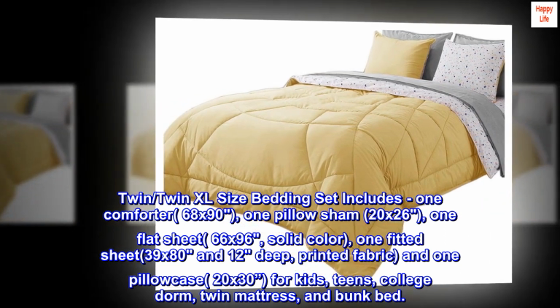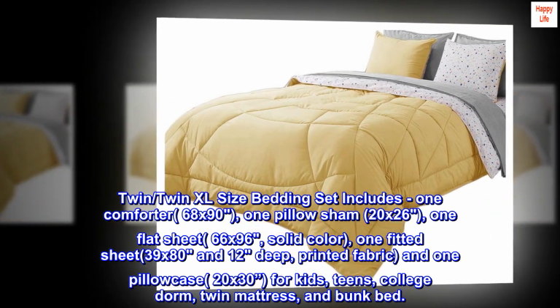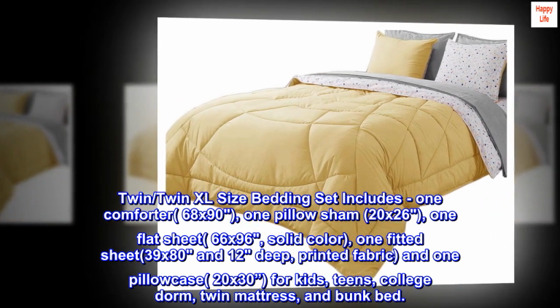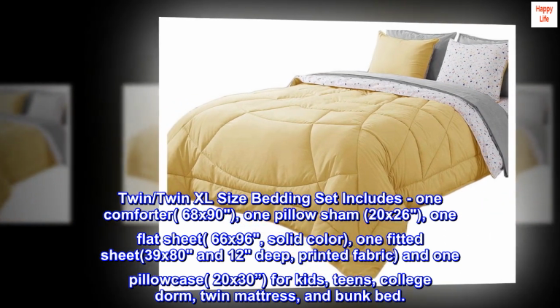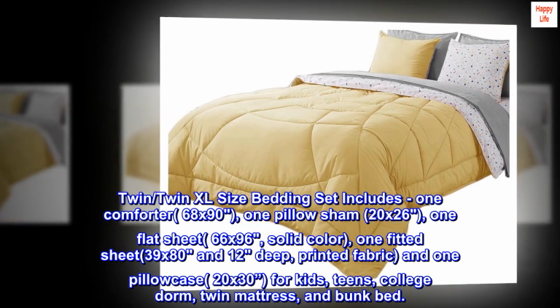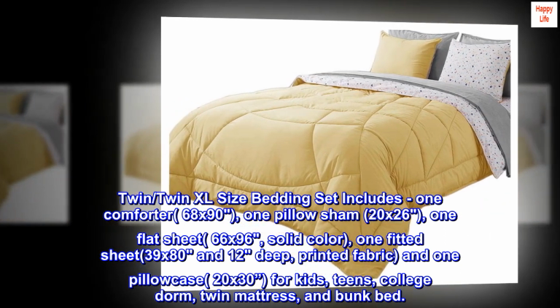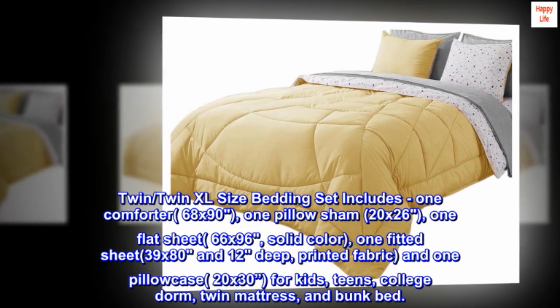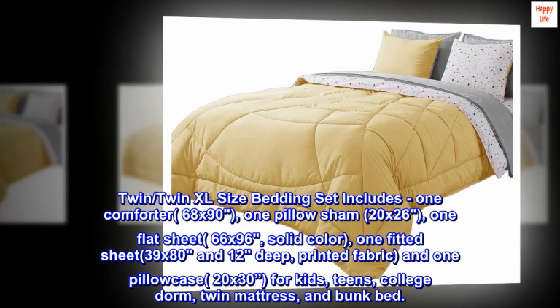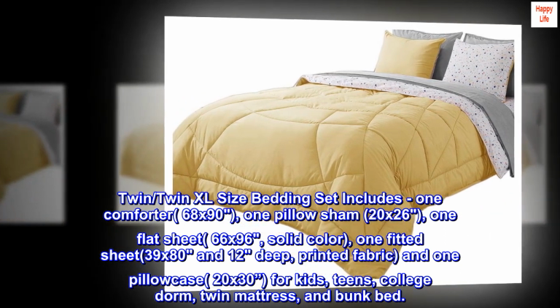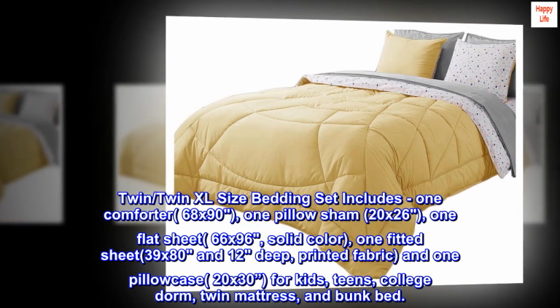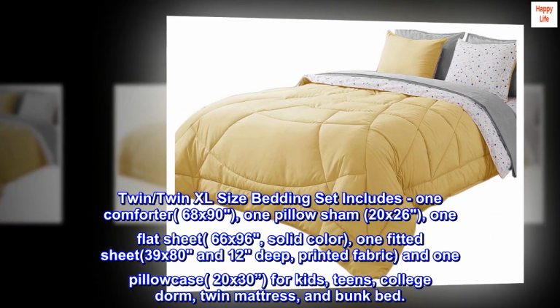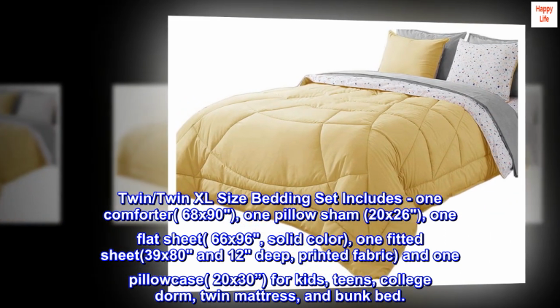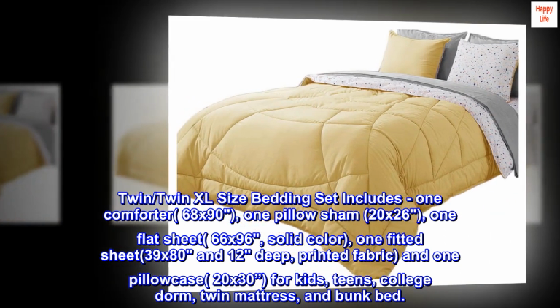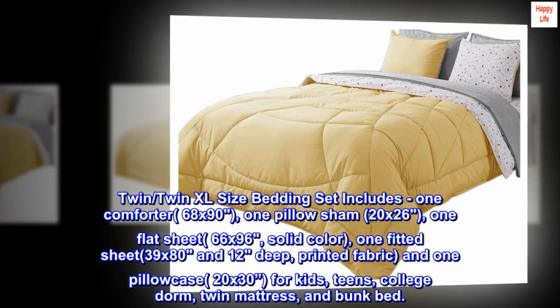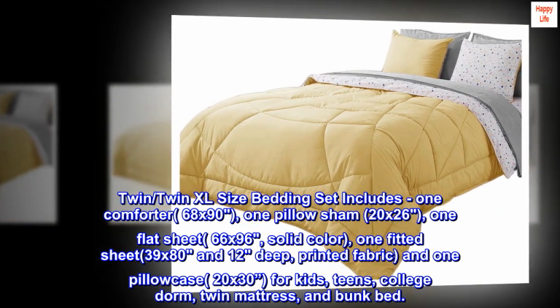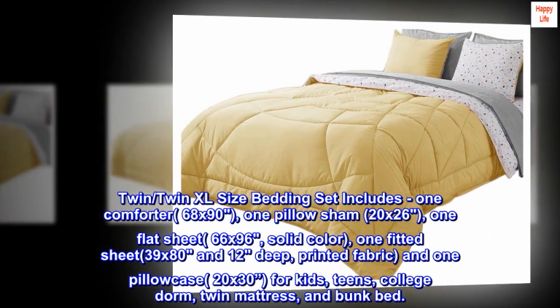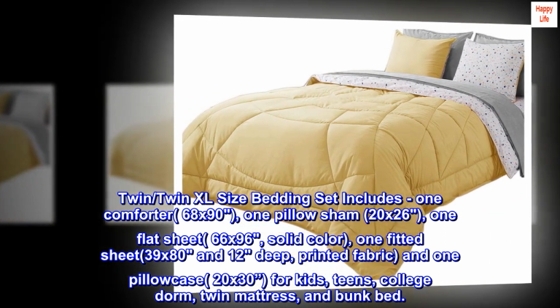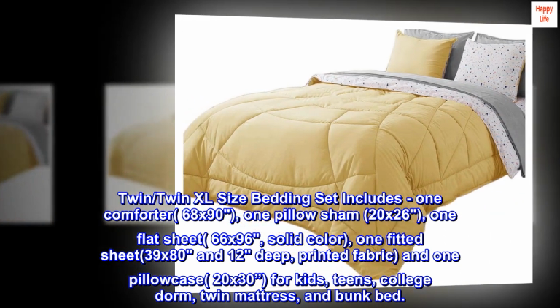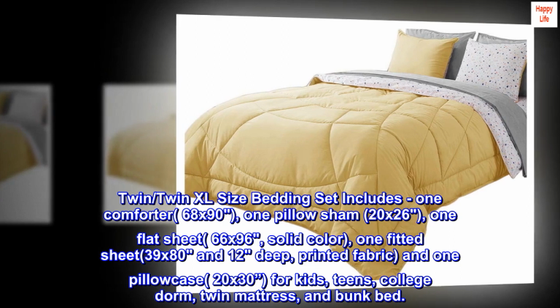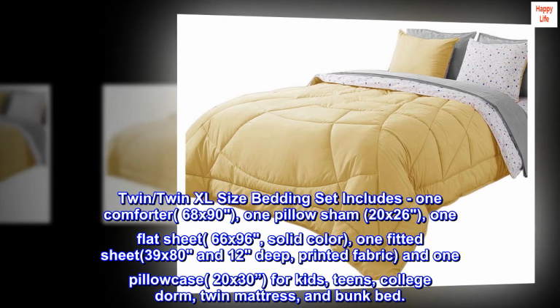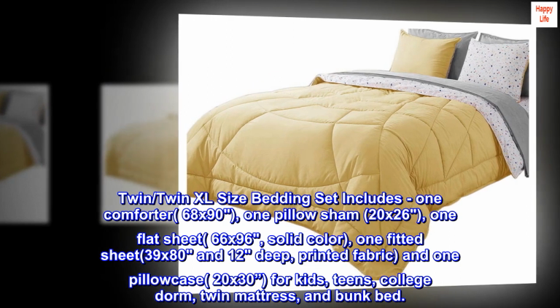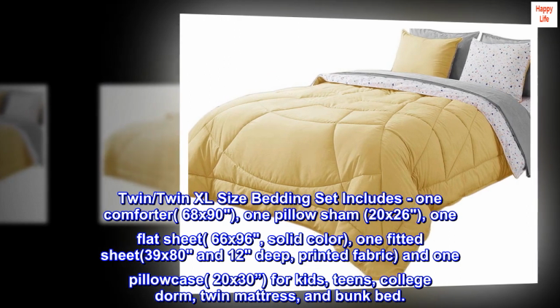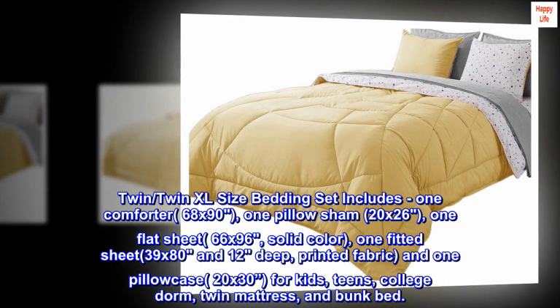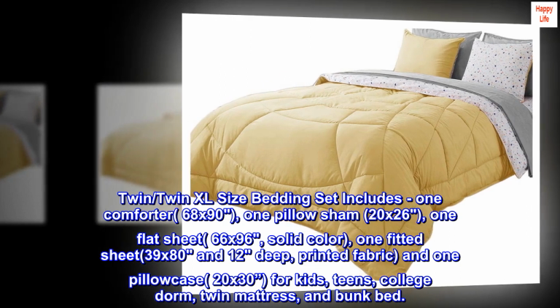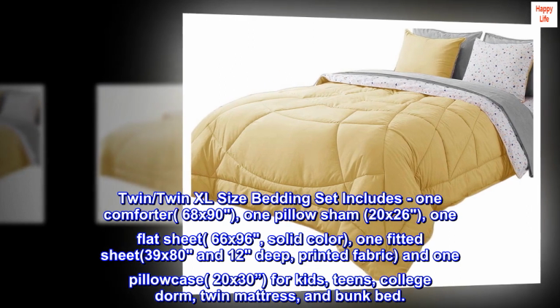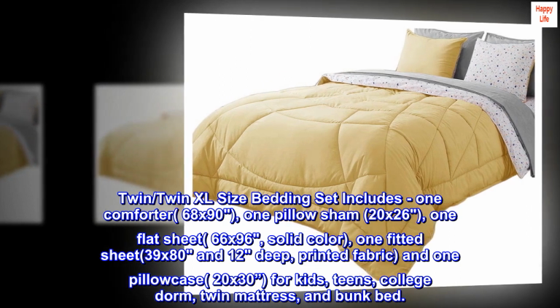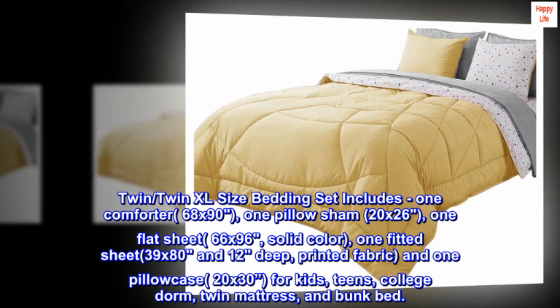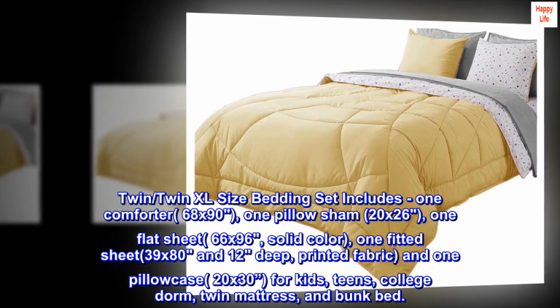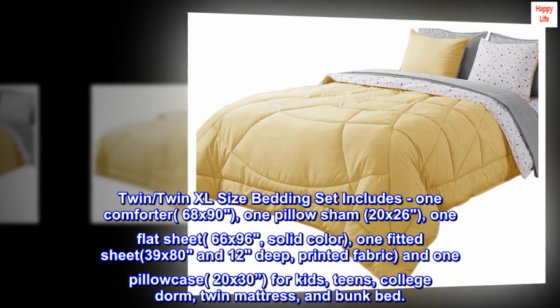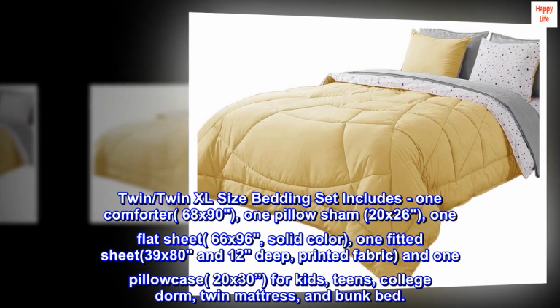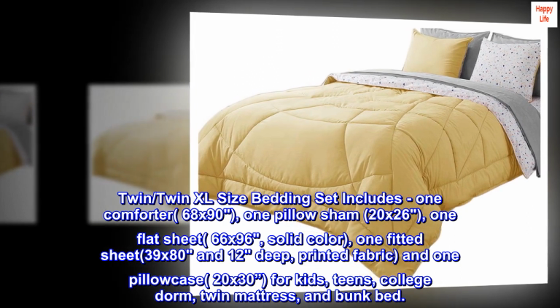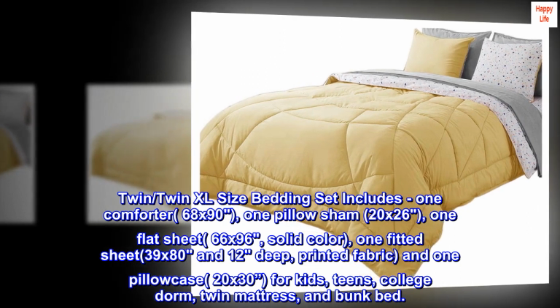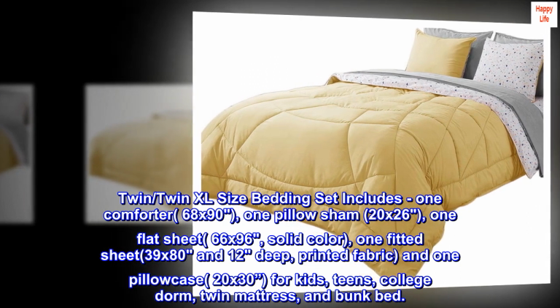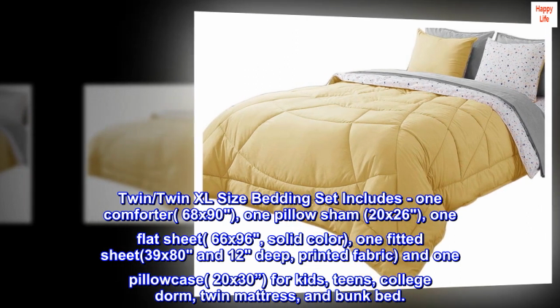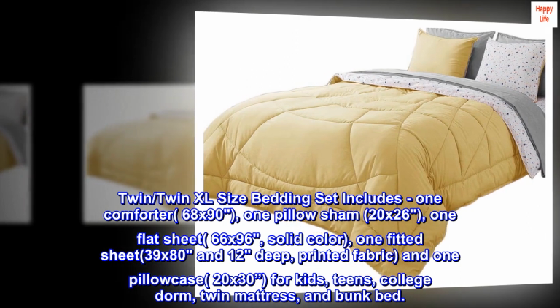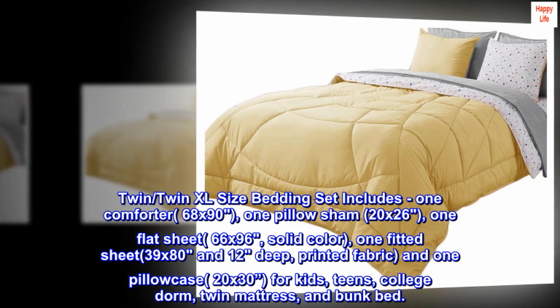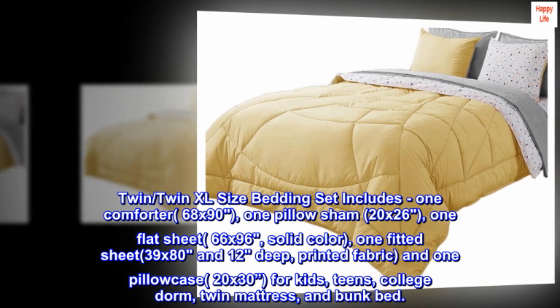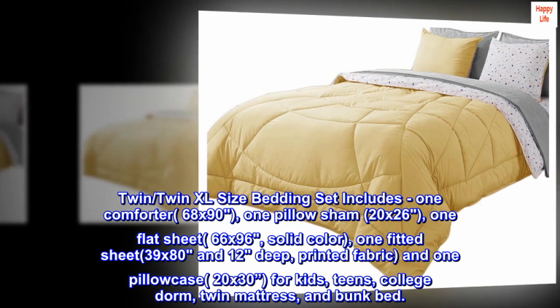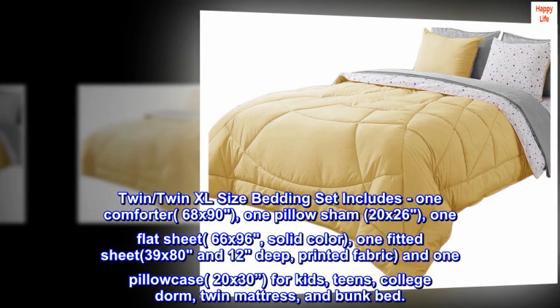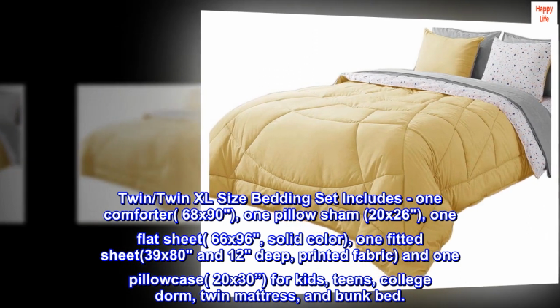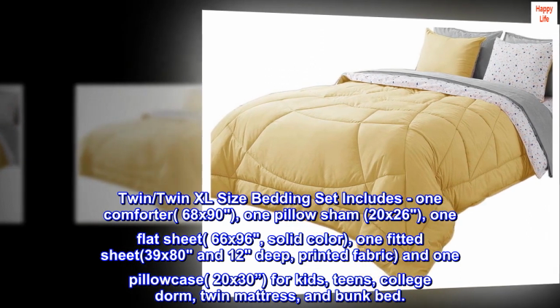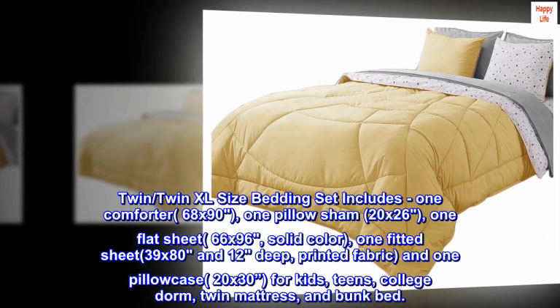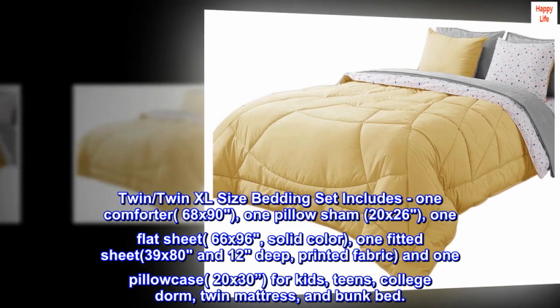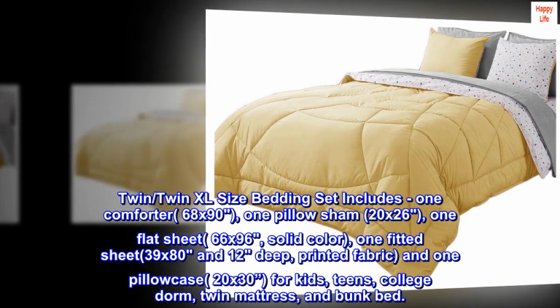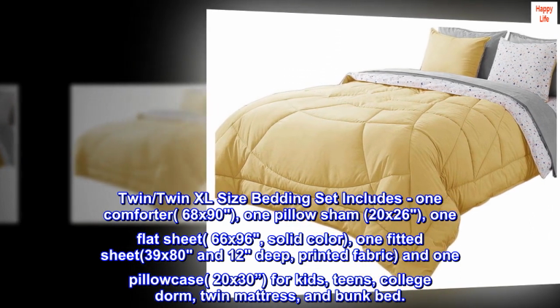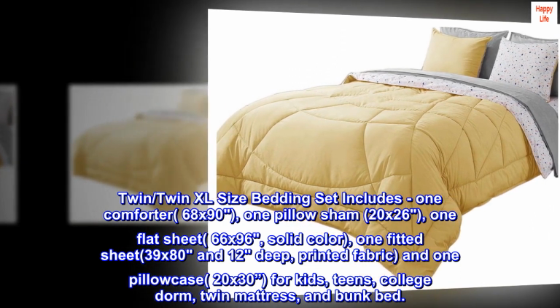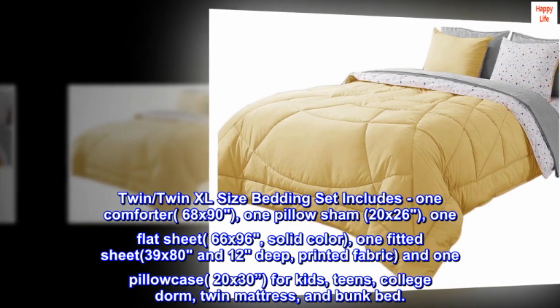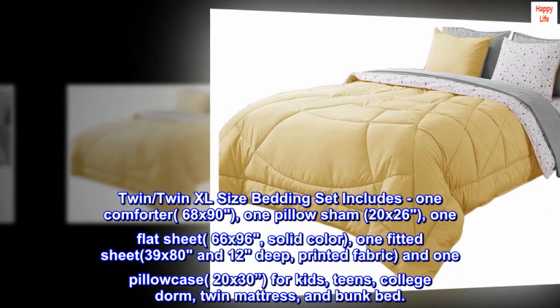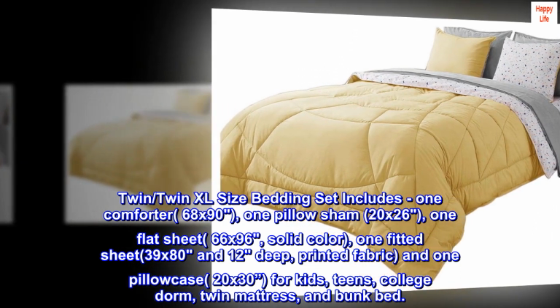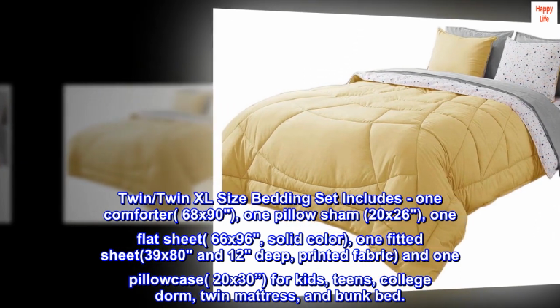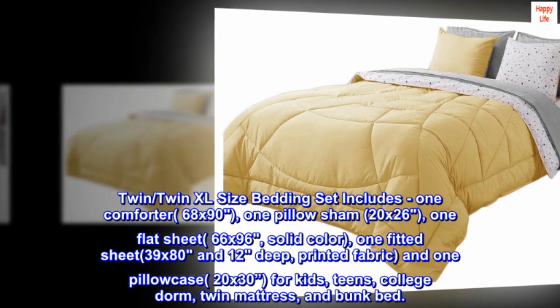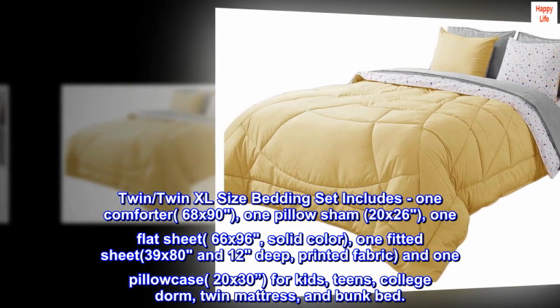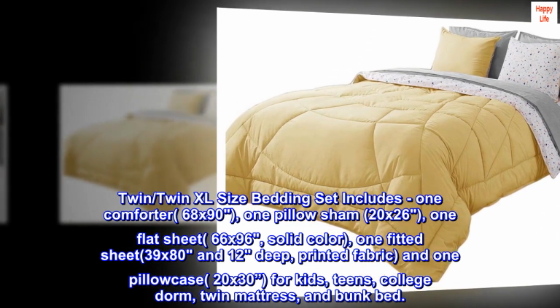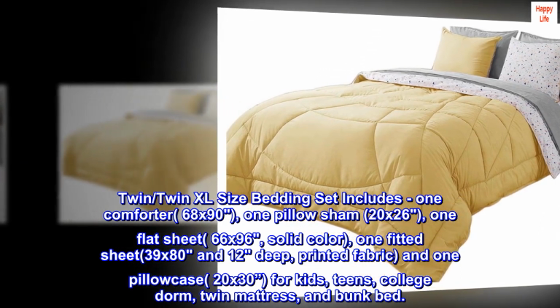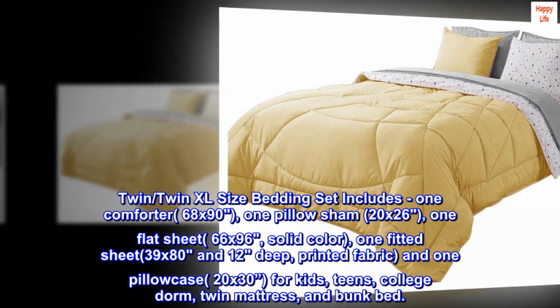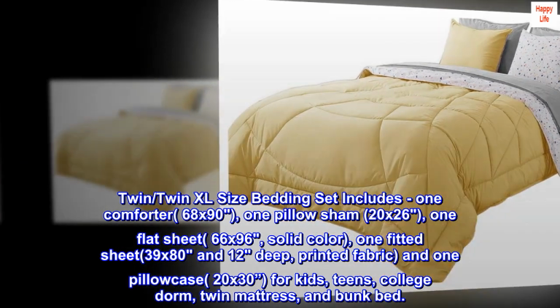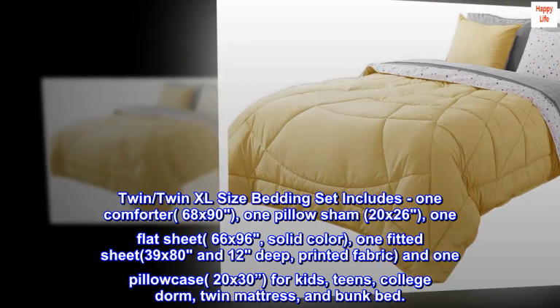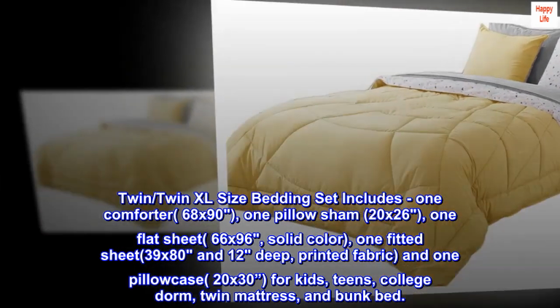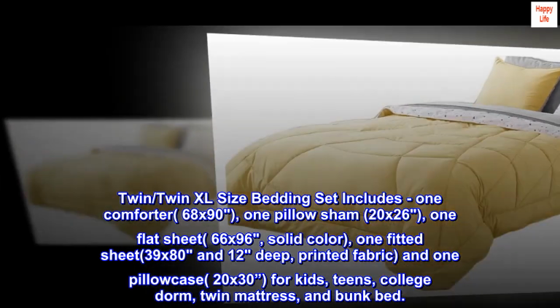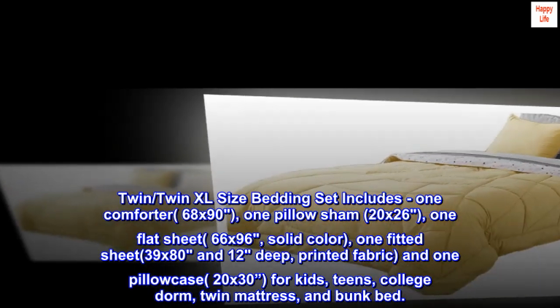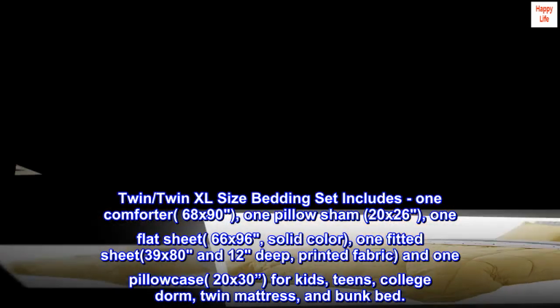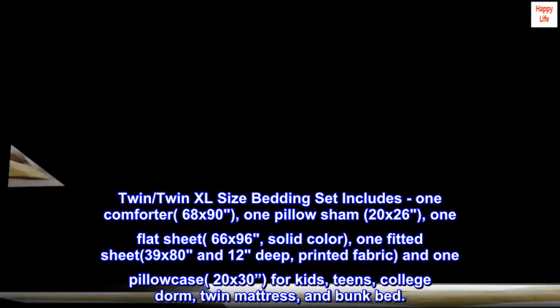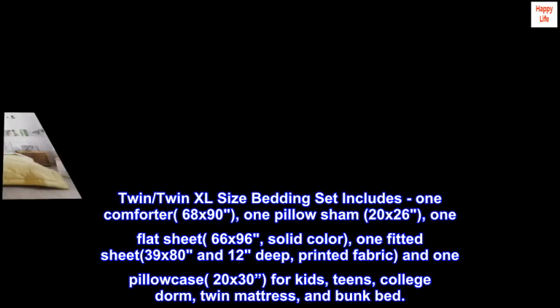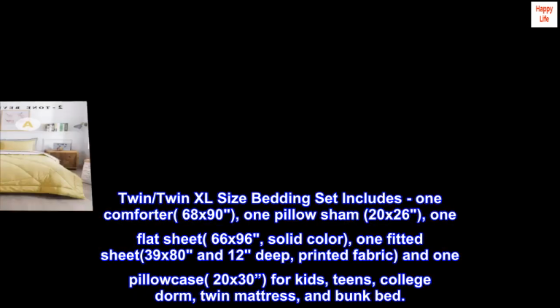Printed fabric, and one pillowcase, 20 by 30. For kids, teens, college dorm, twin mattress, and bunk bed.